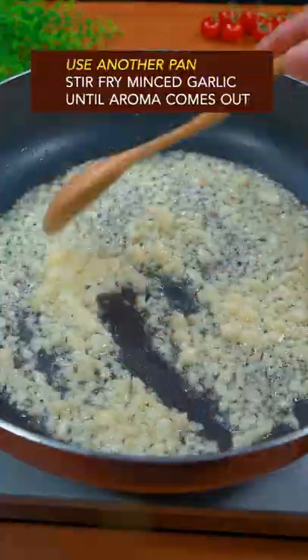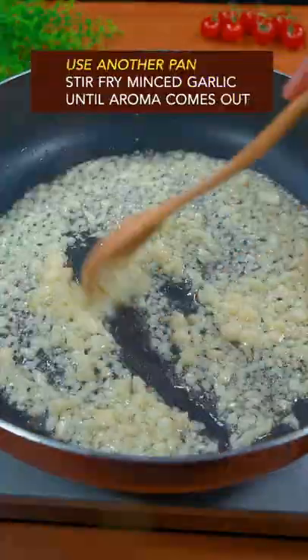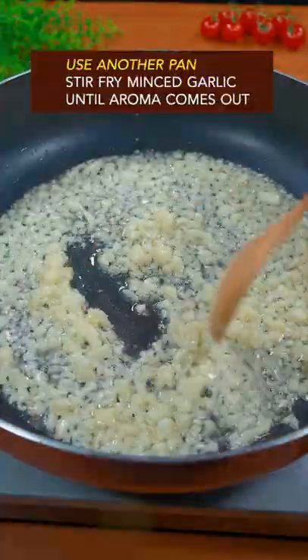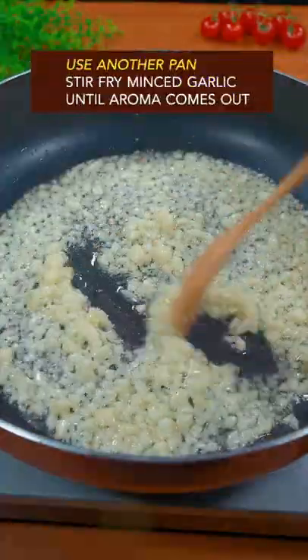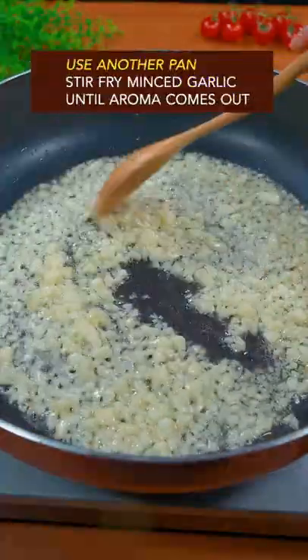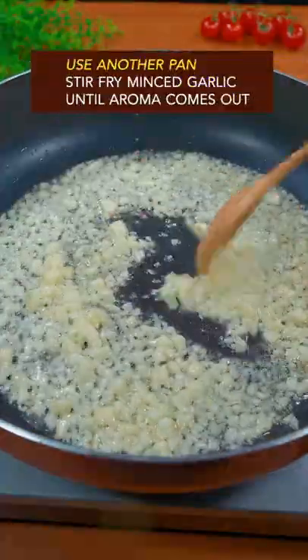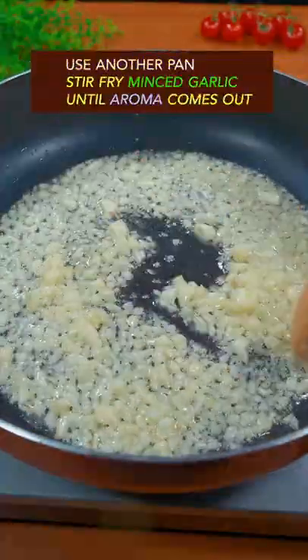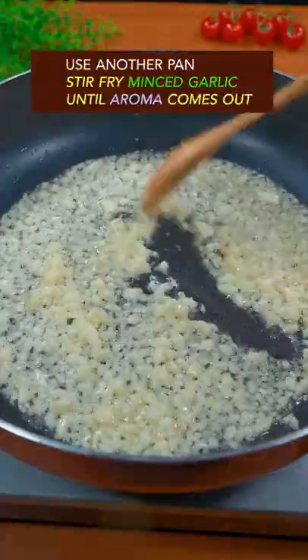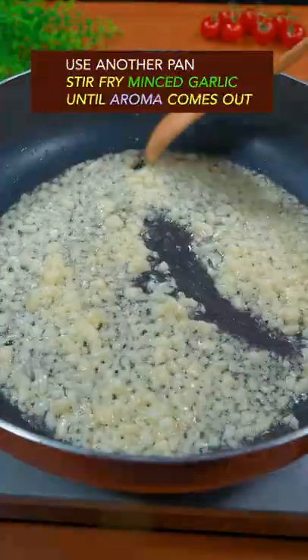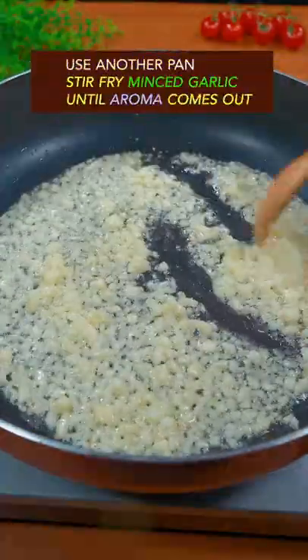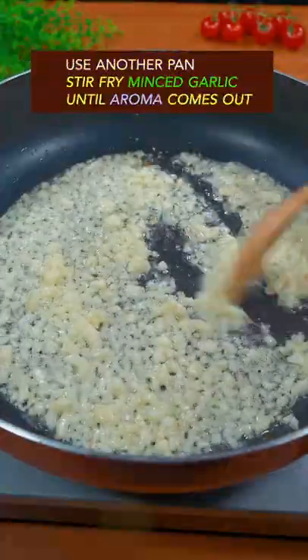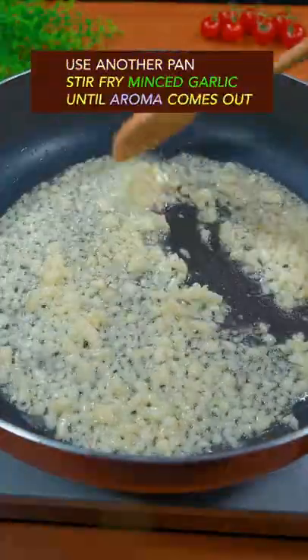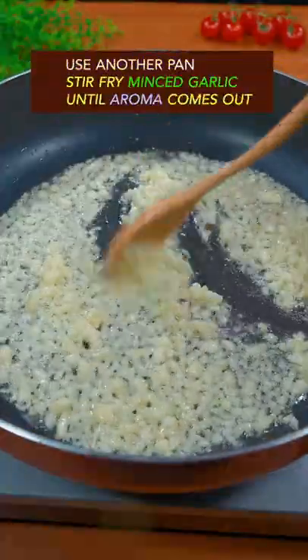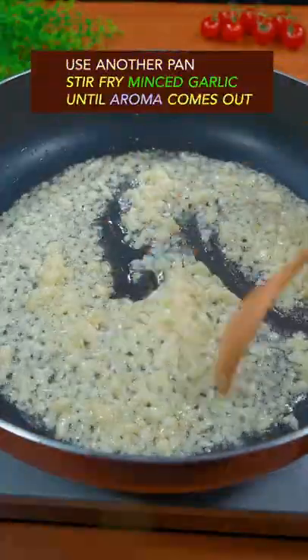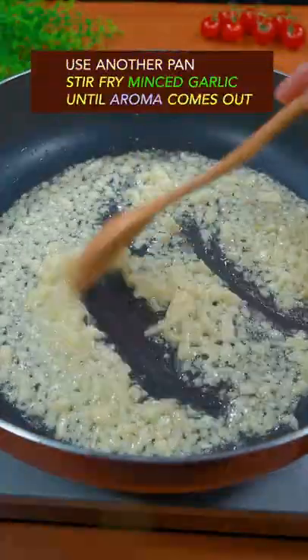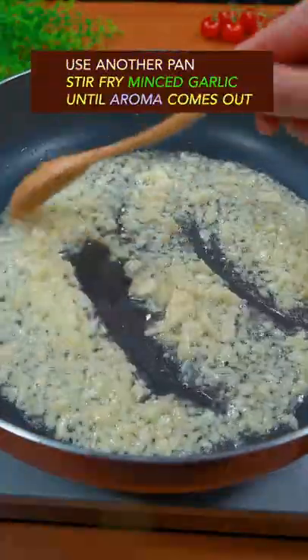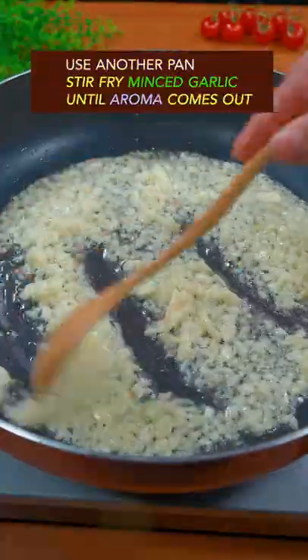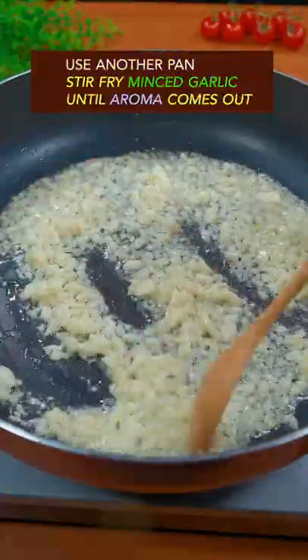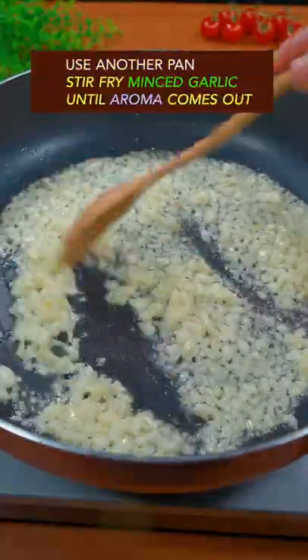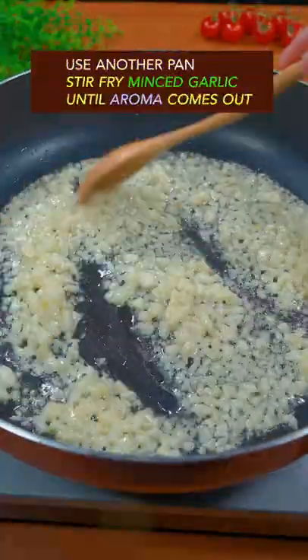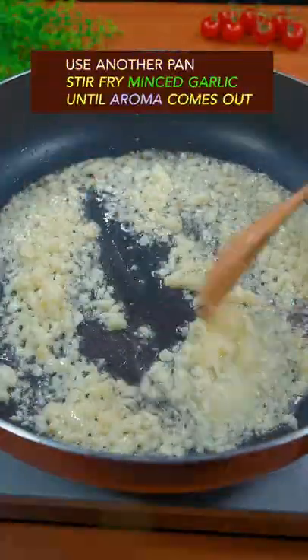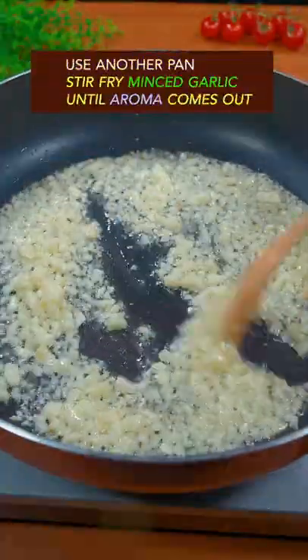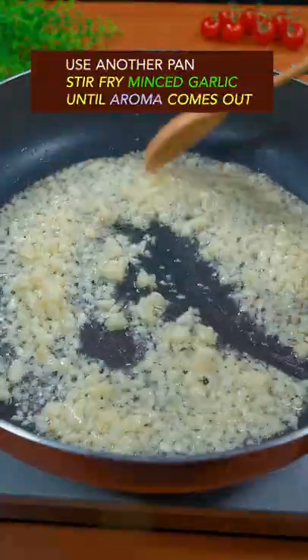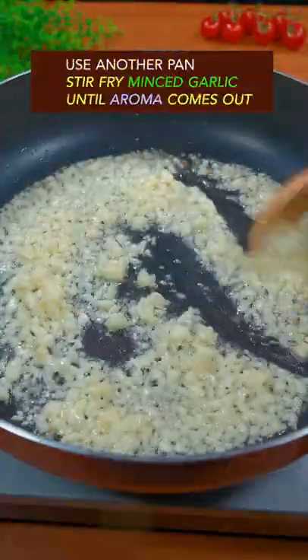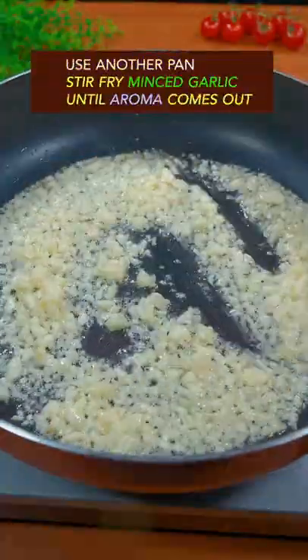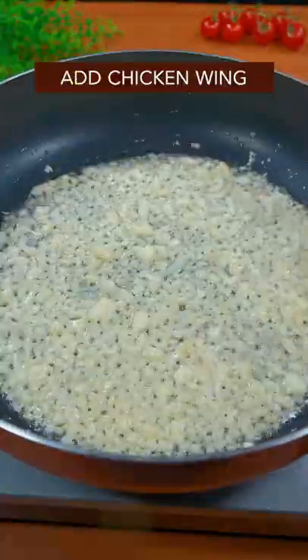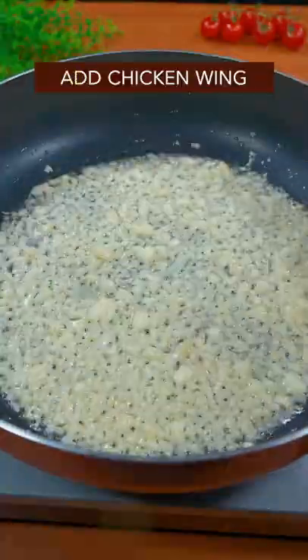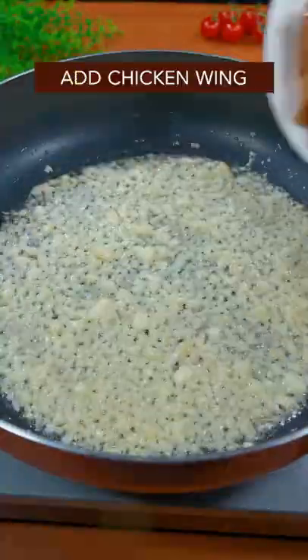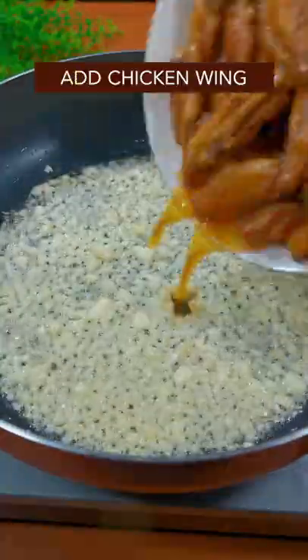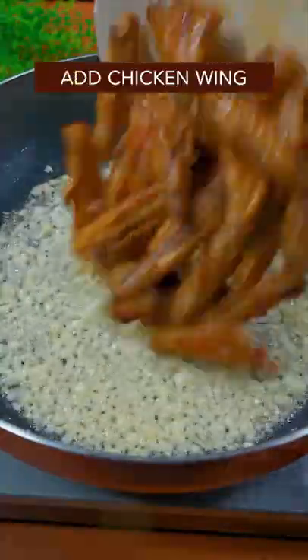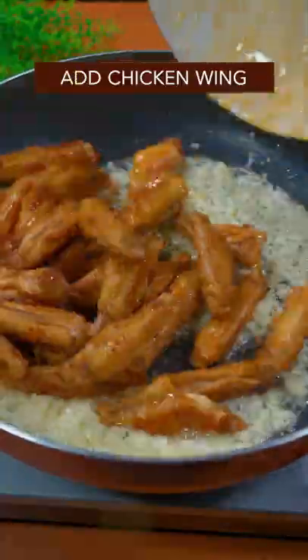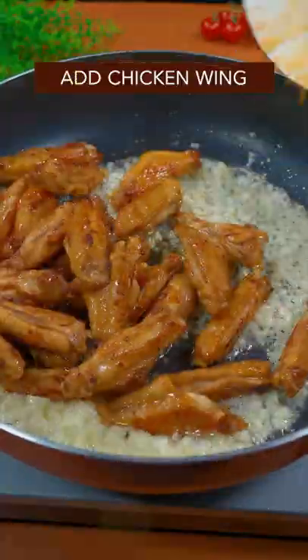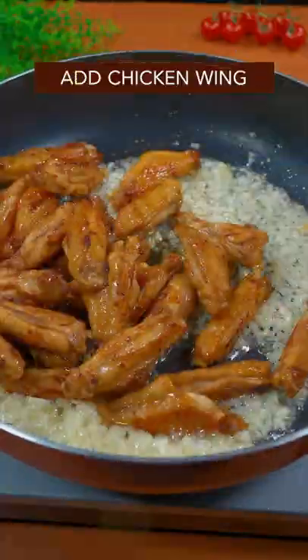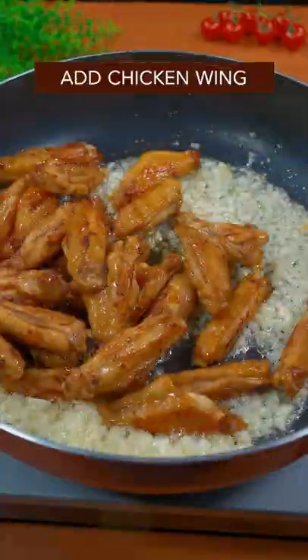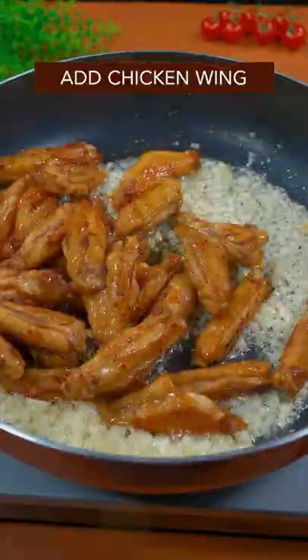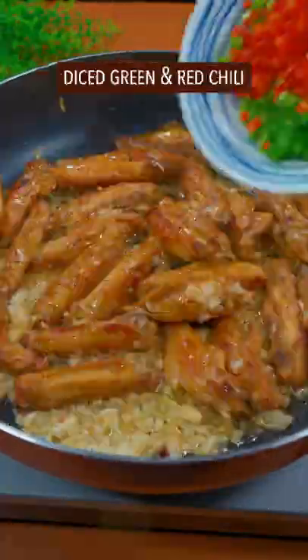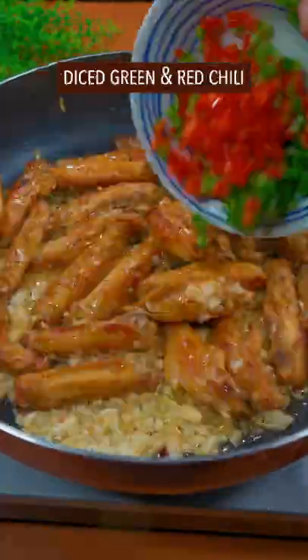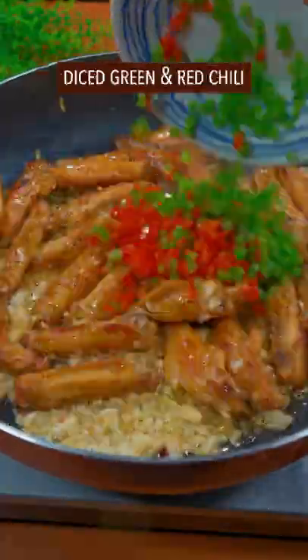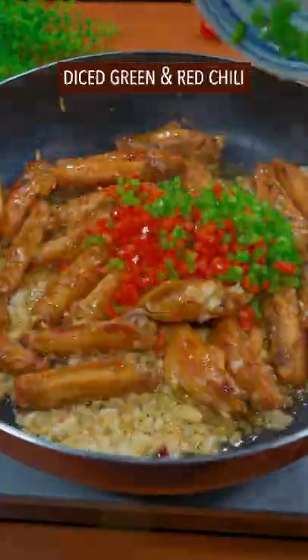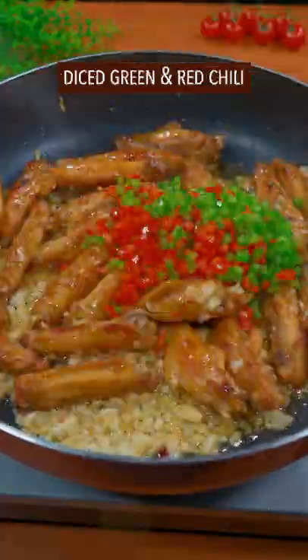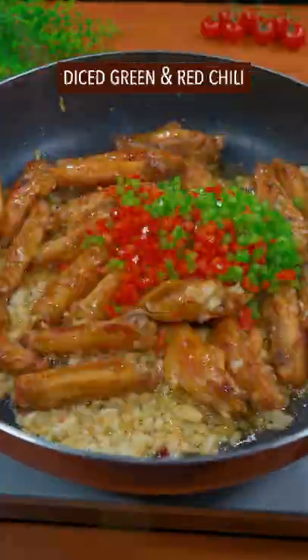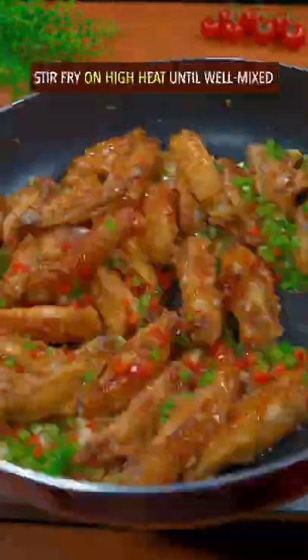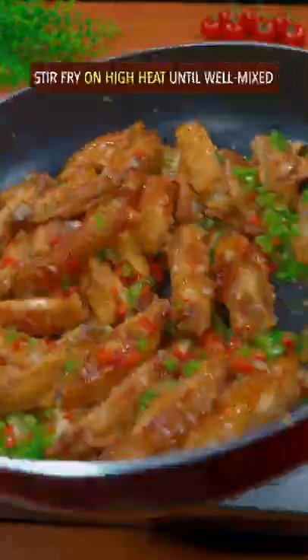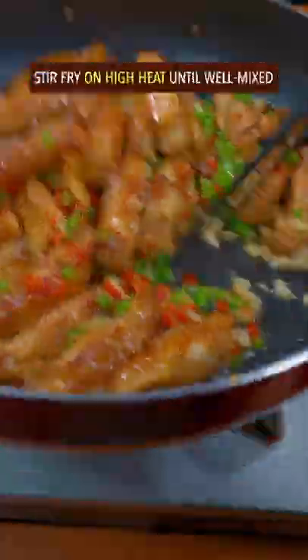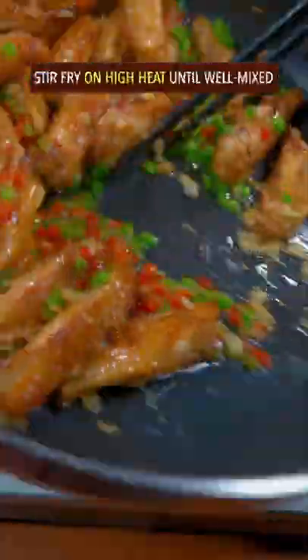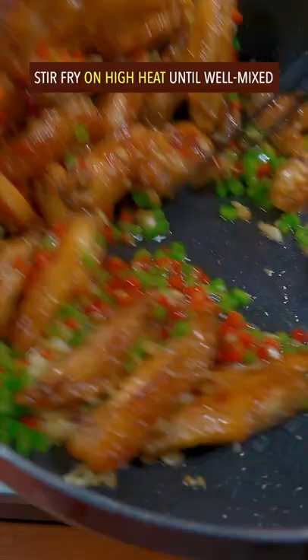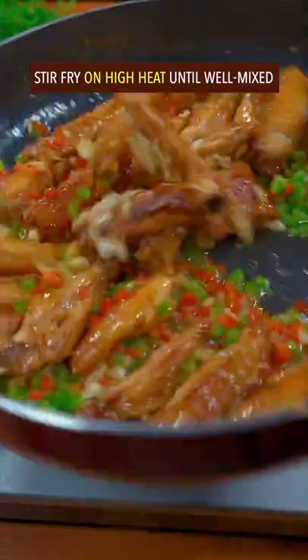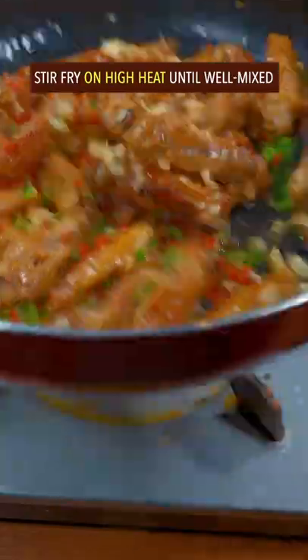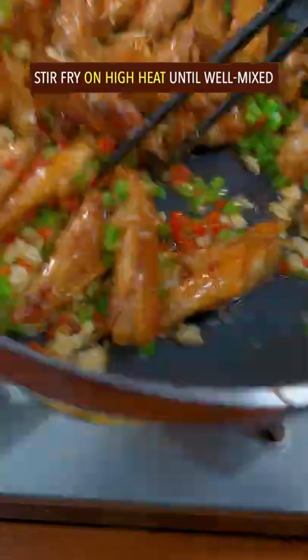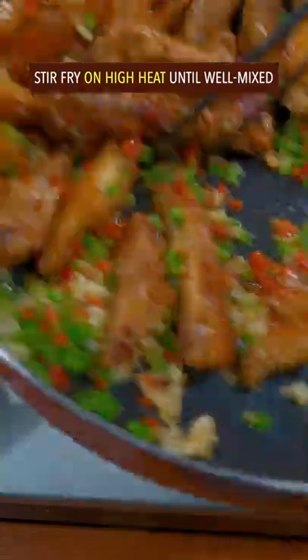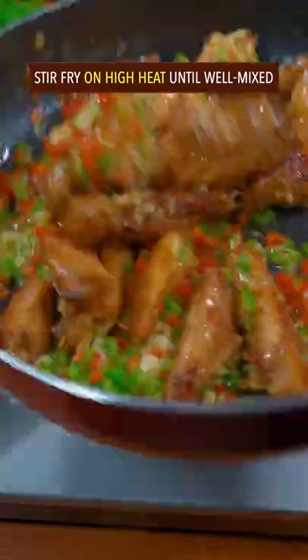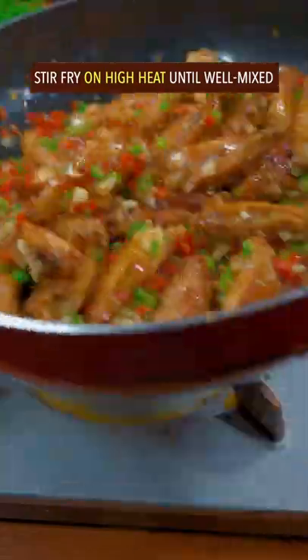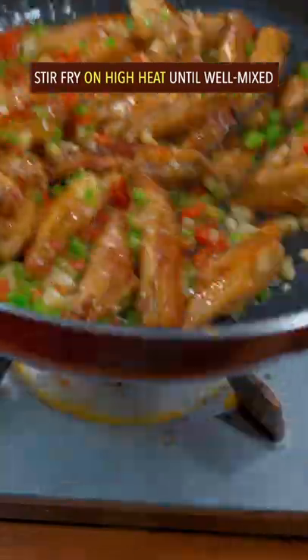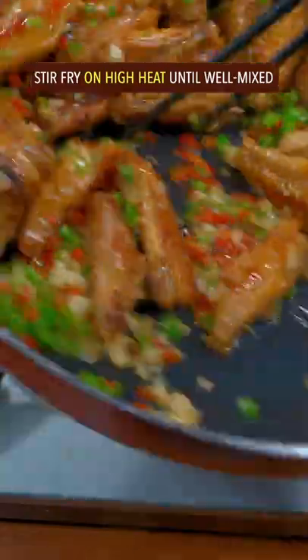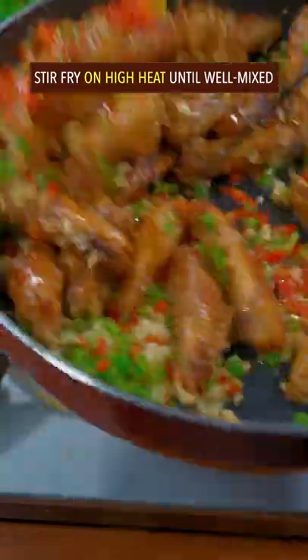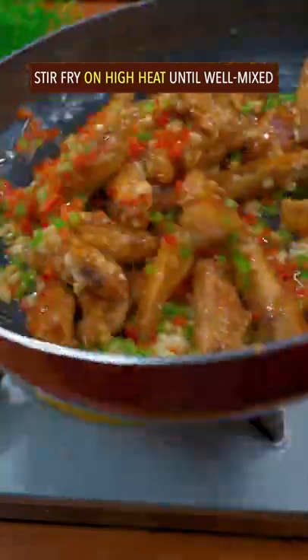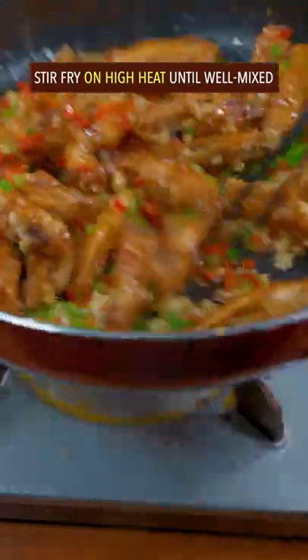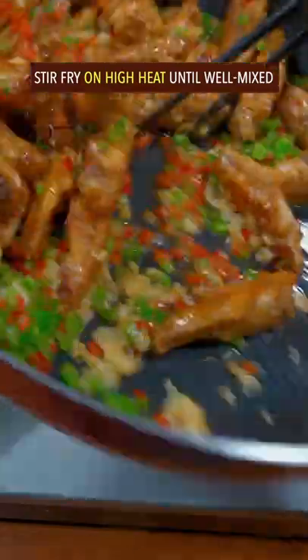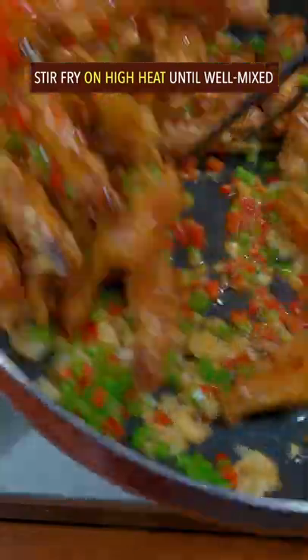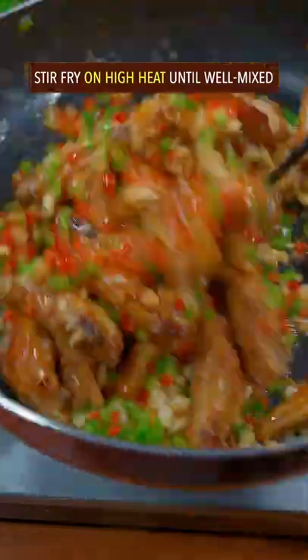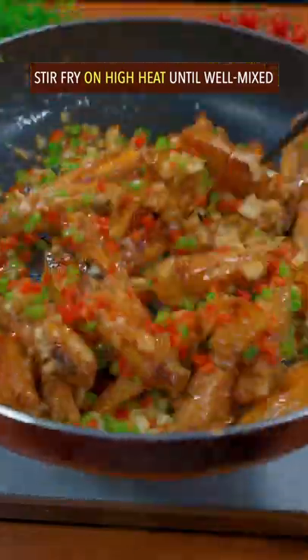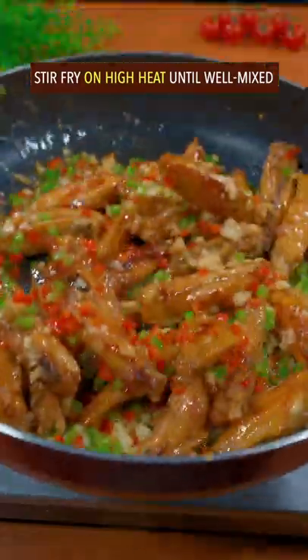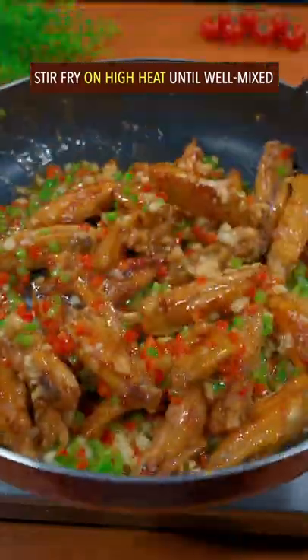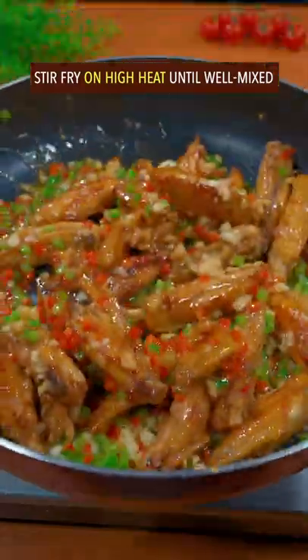Another pan. Stir fry garlic to get aroma. Add chicken wing and diced chili. Stir fry on high heat until well mixed.